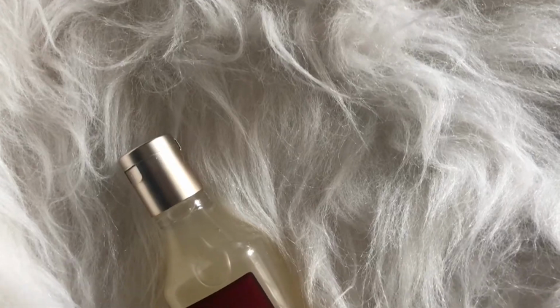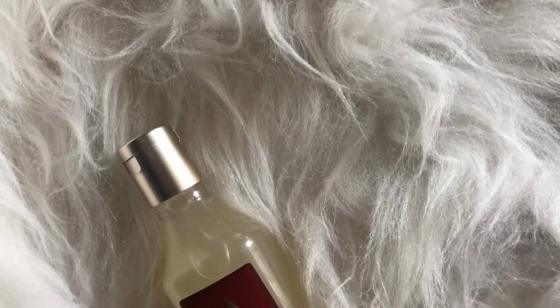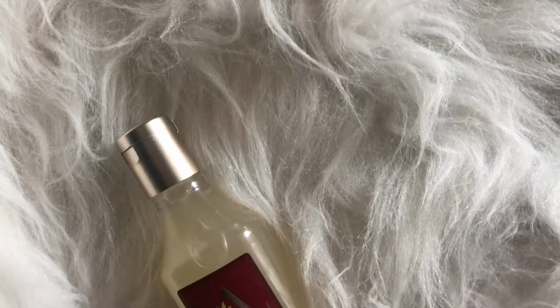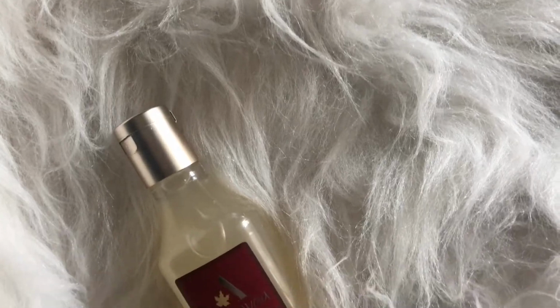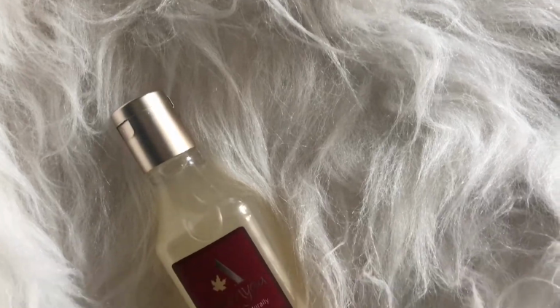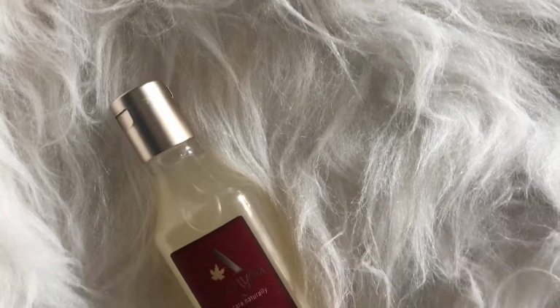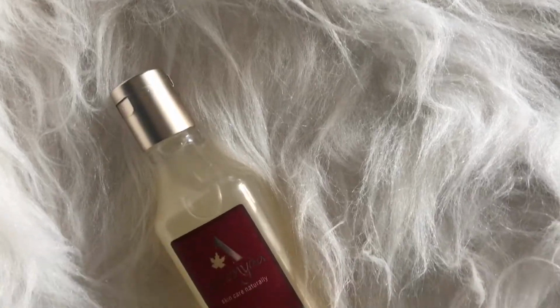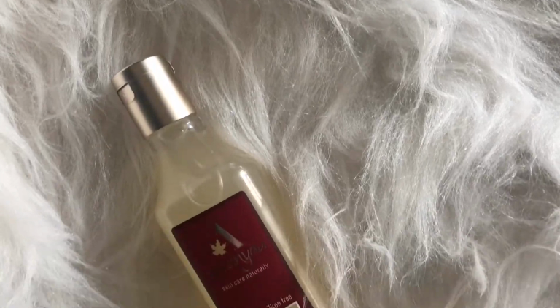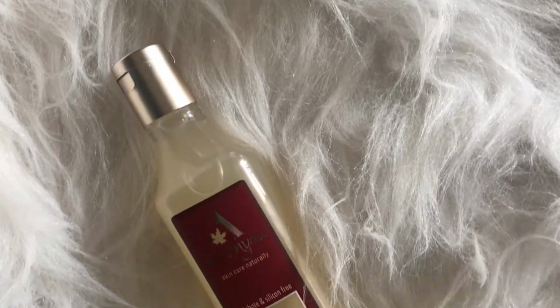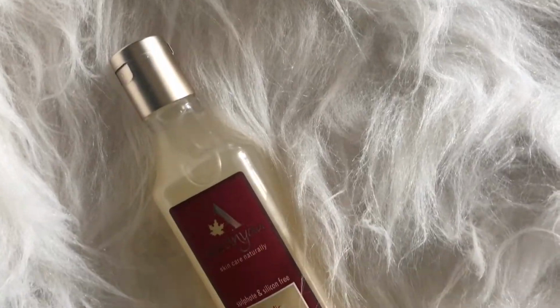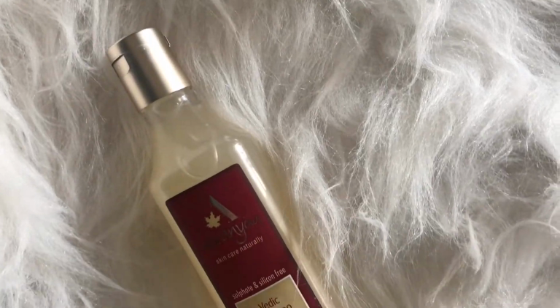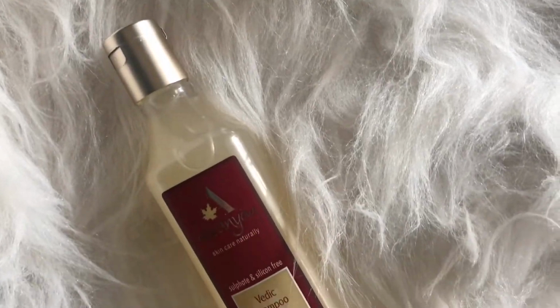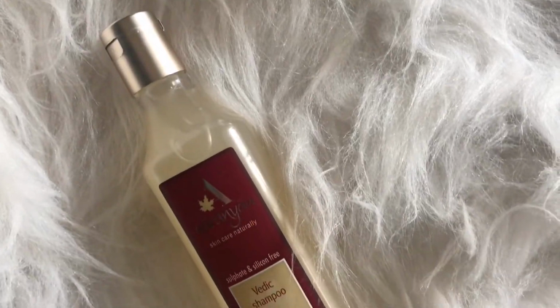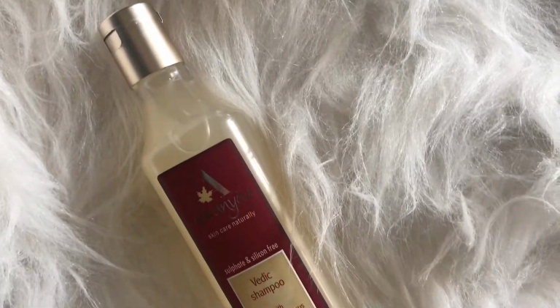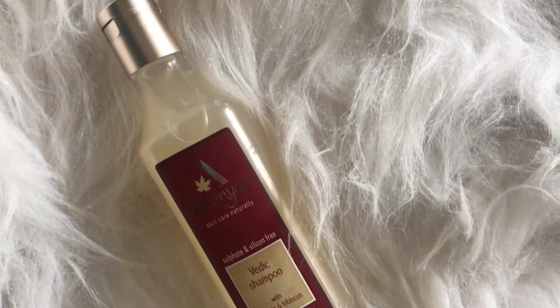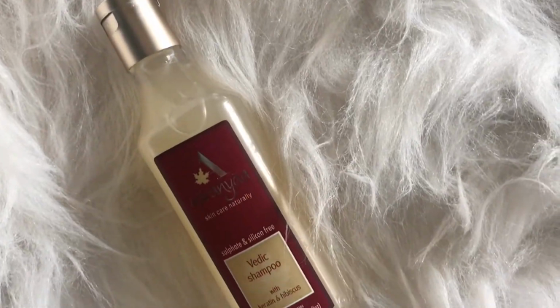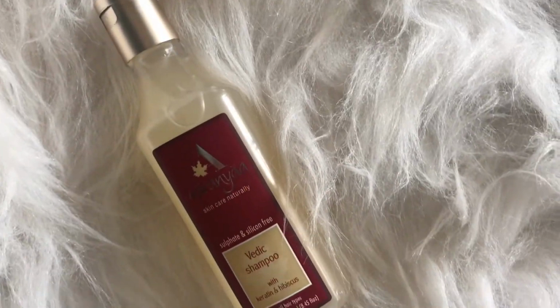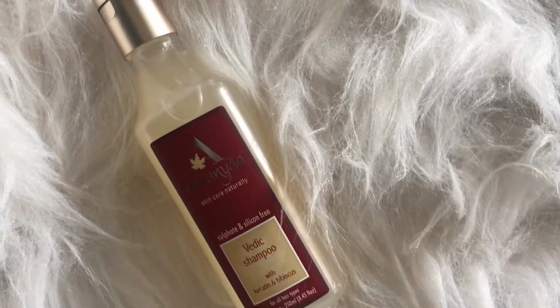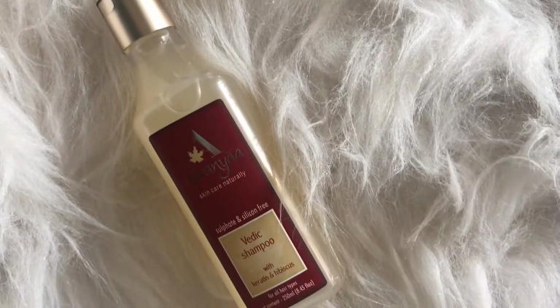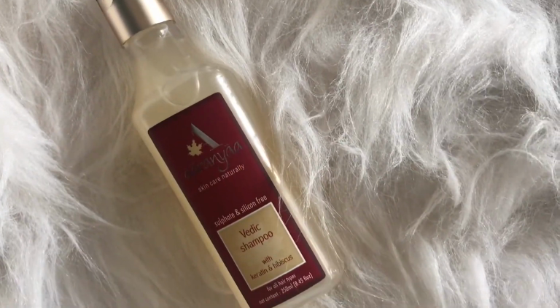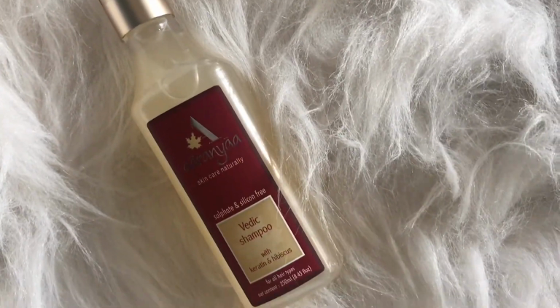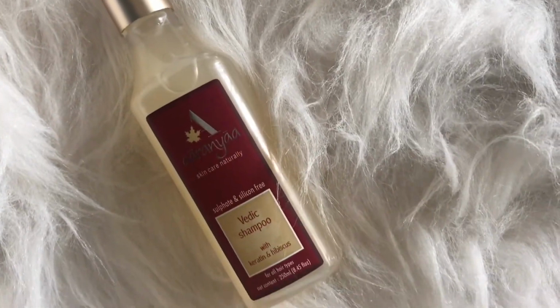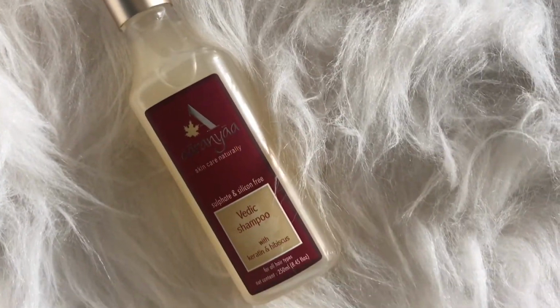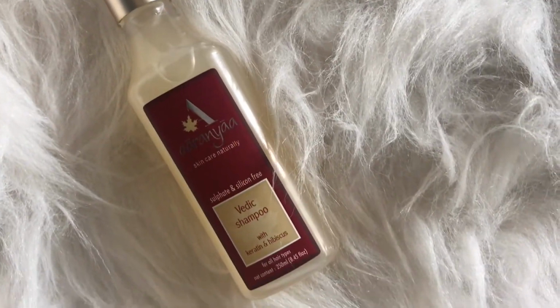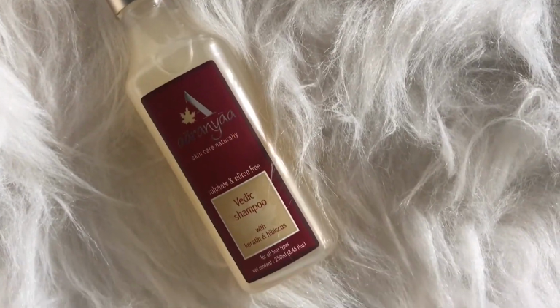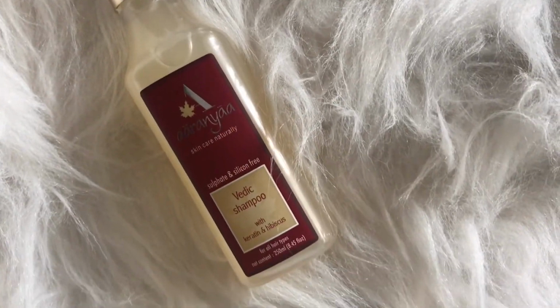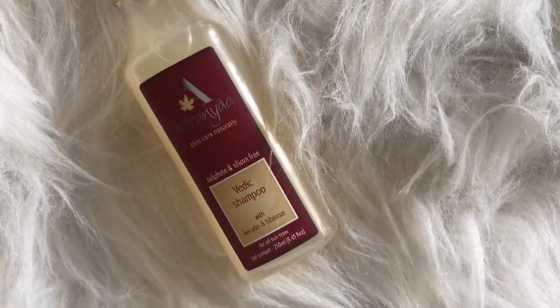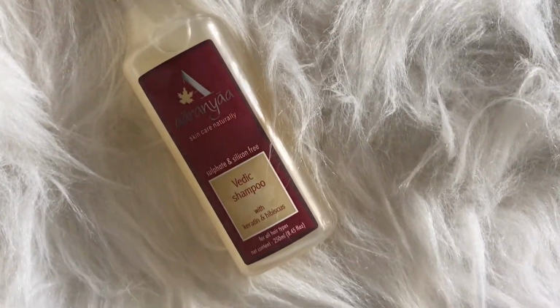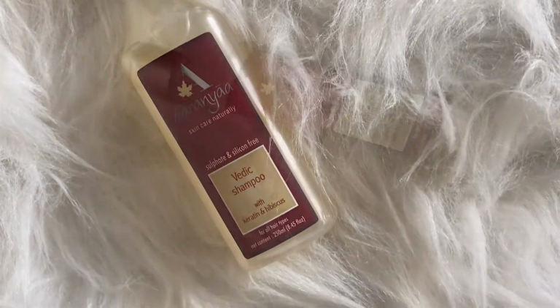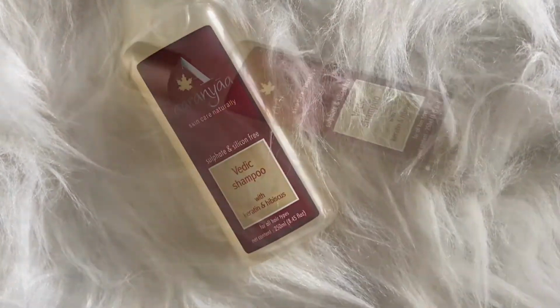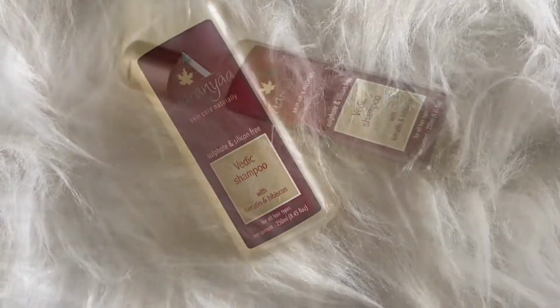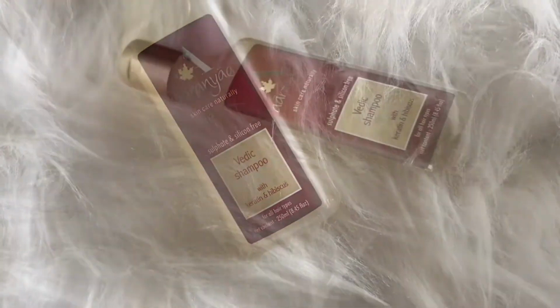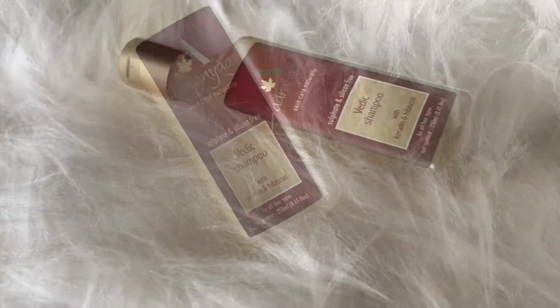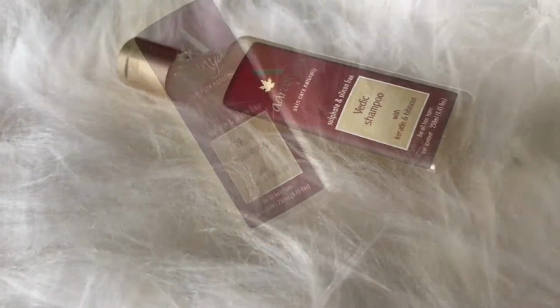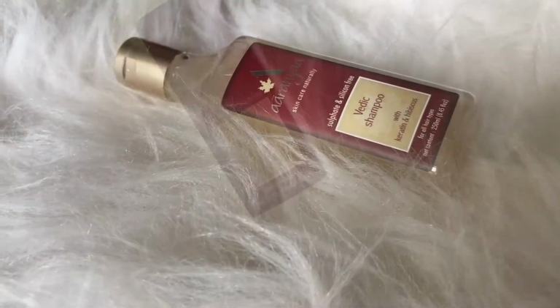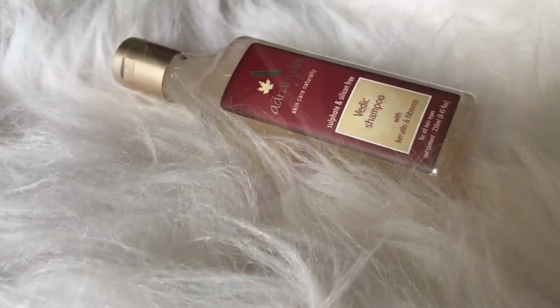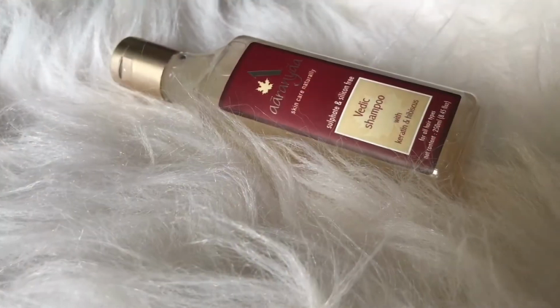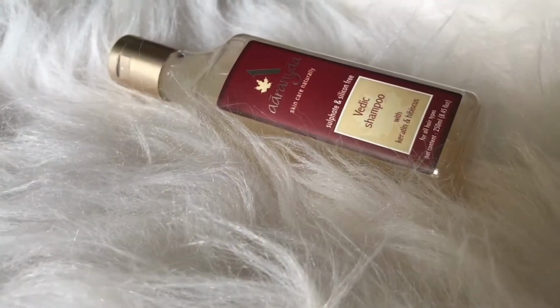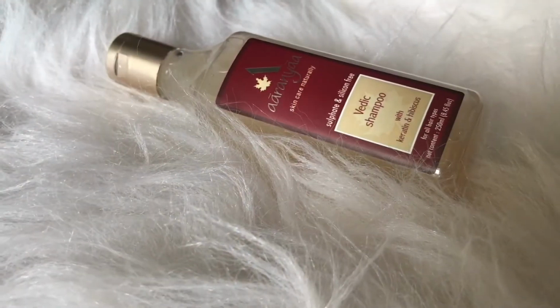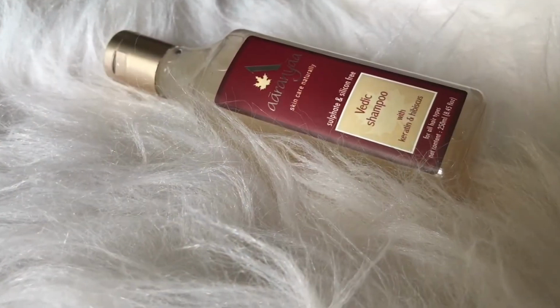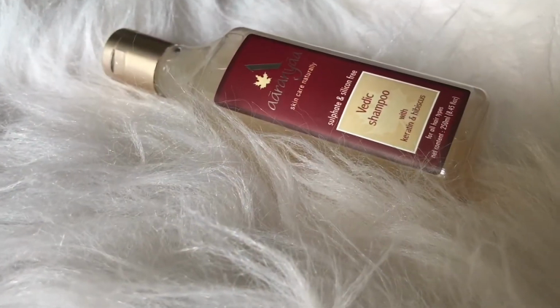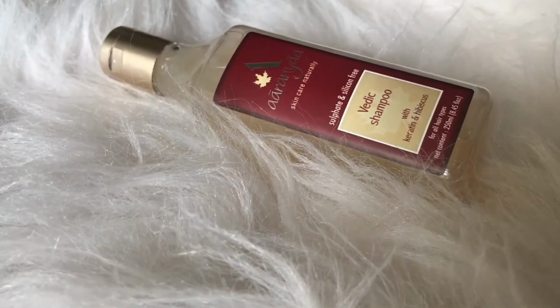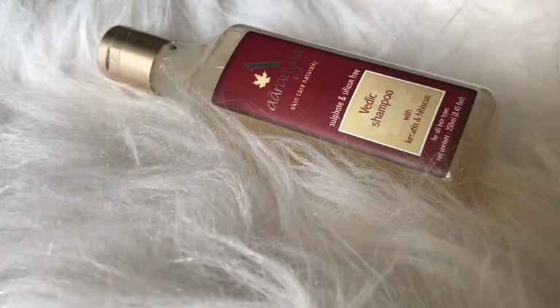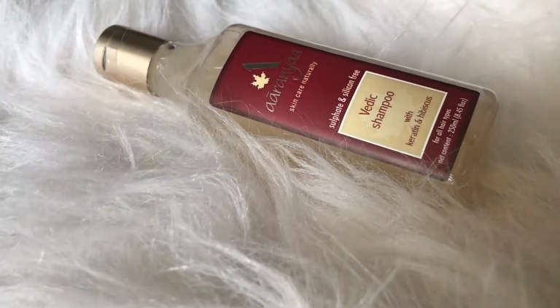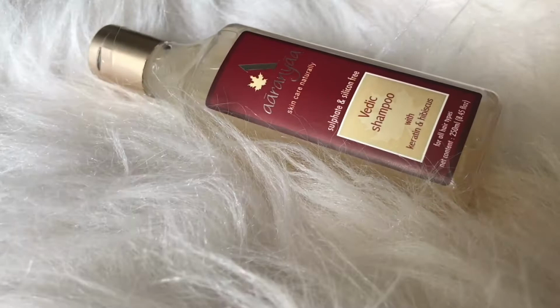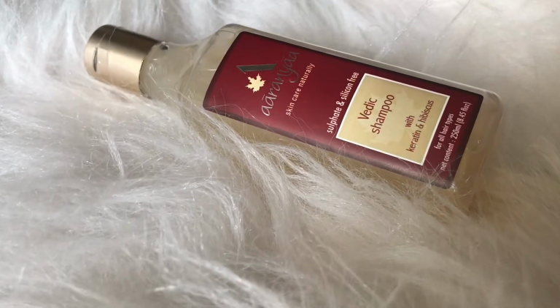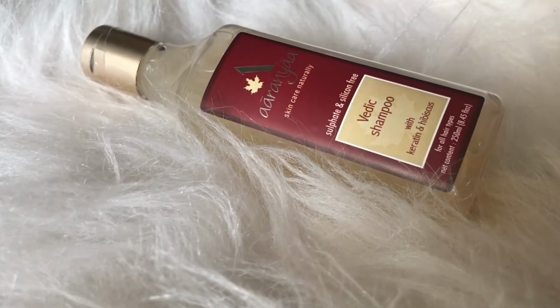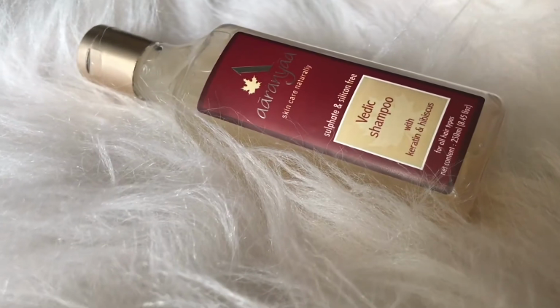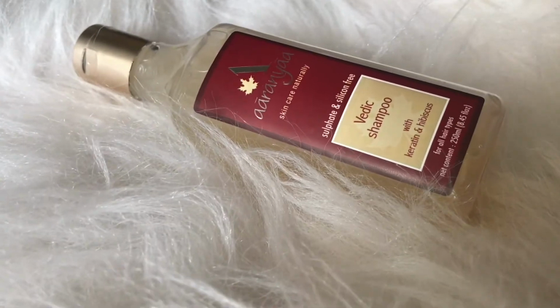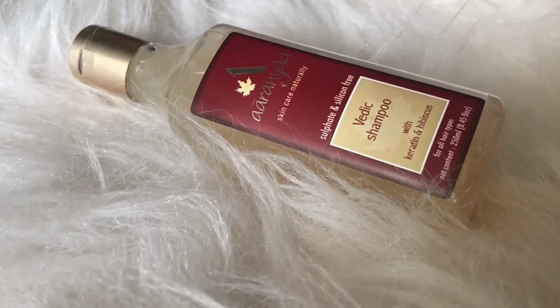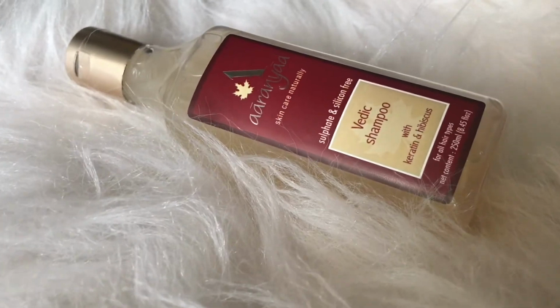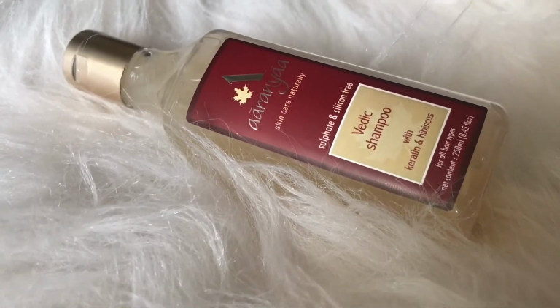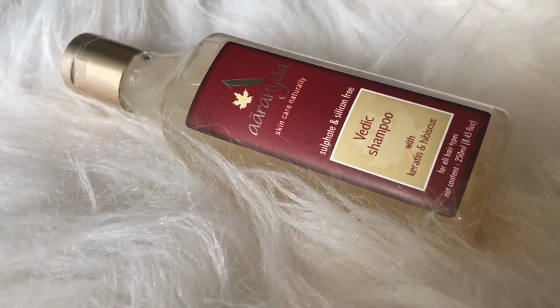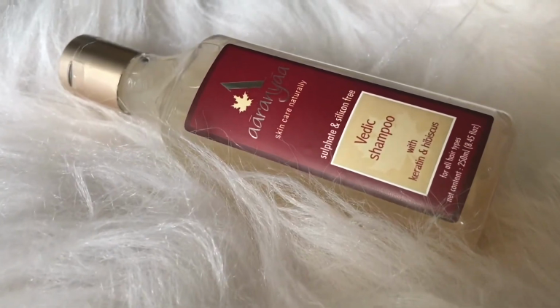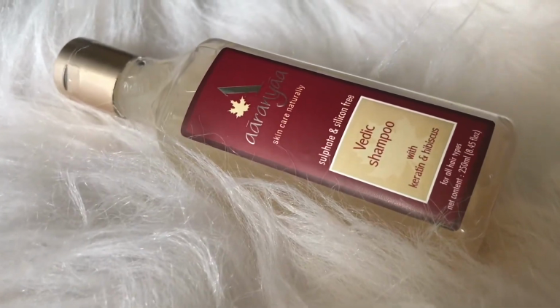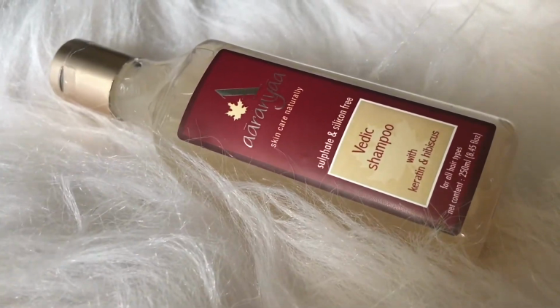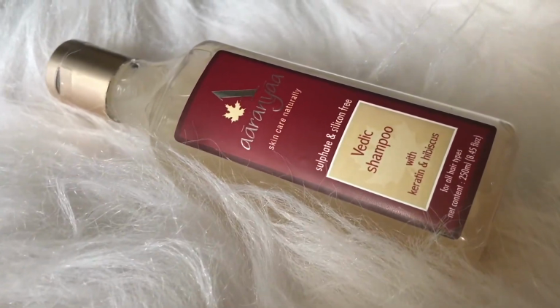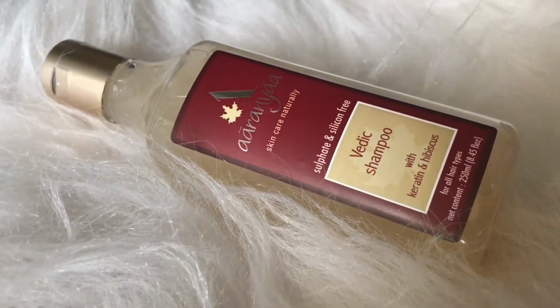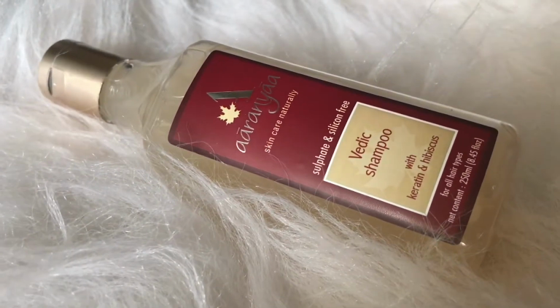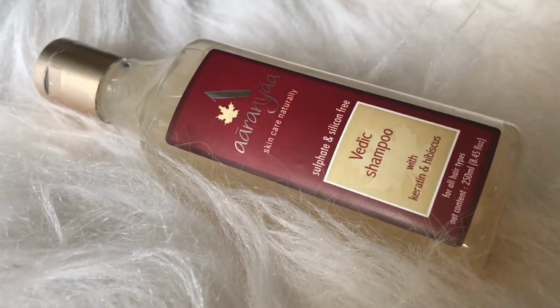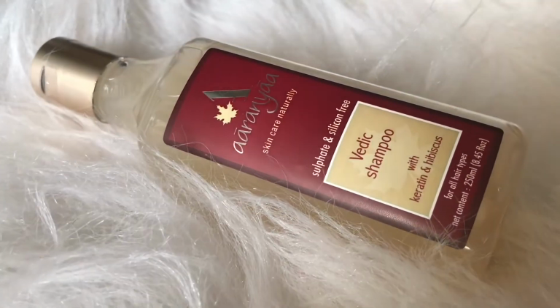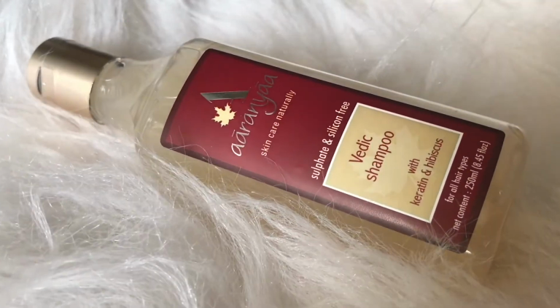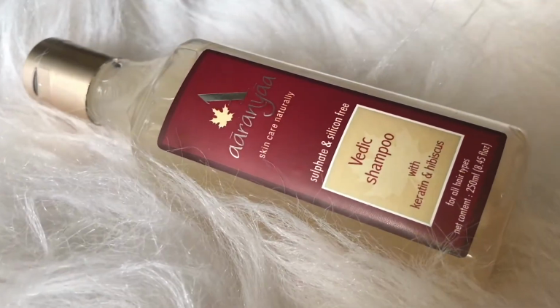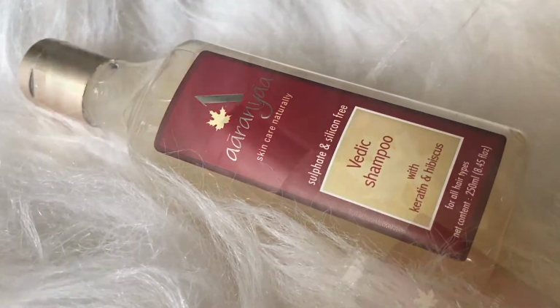Looking for a shampoo that will help you fight the dryness? Introducing the Aranya Vedic Hibiscus & Keratin Shampoo.